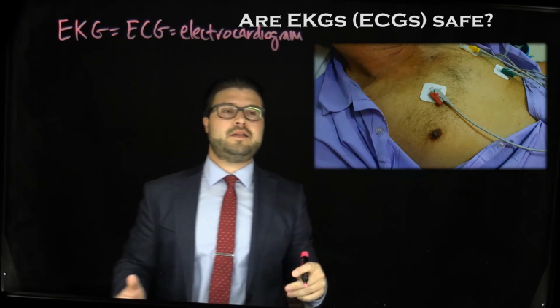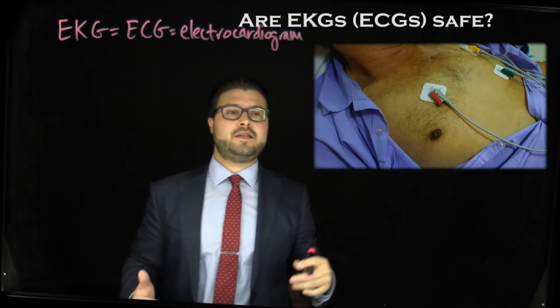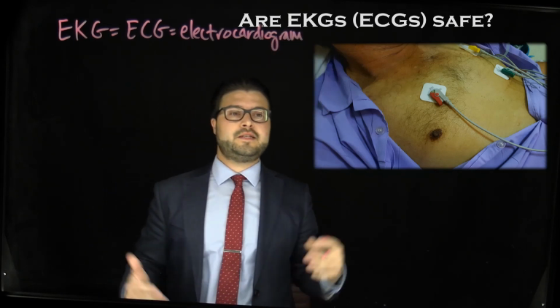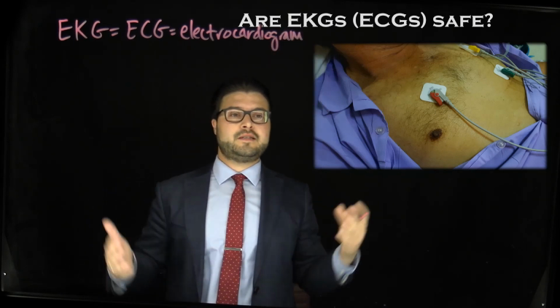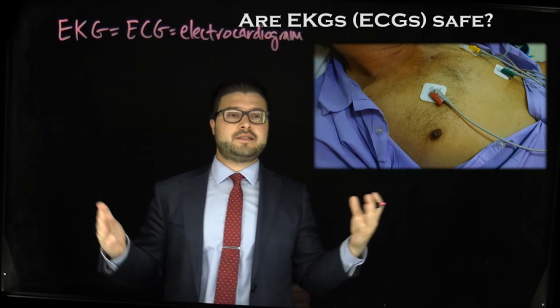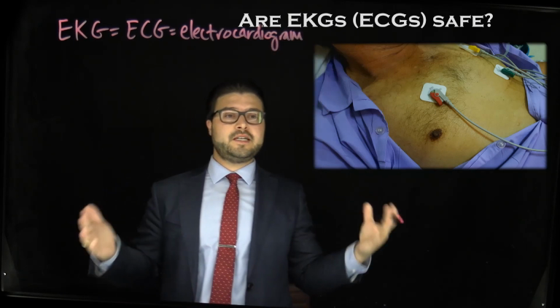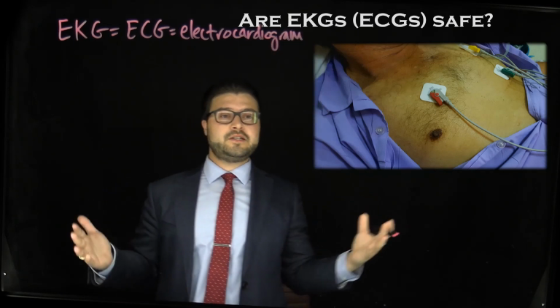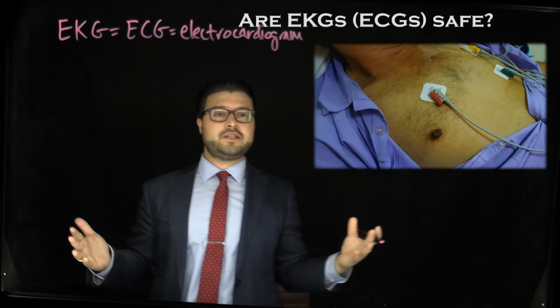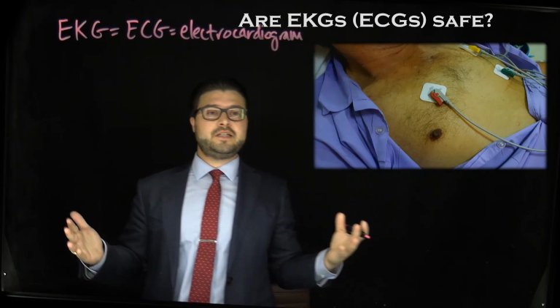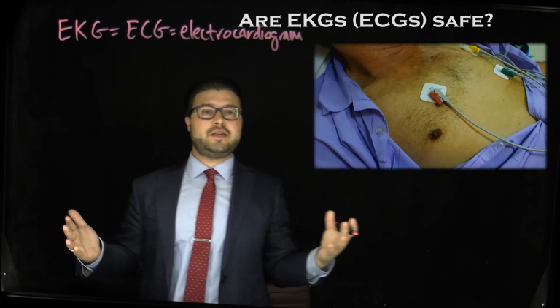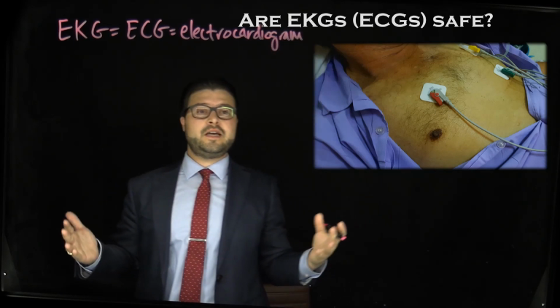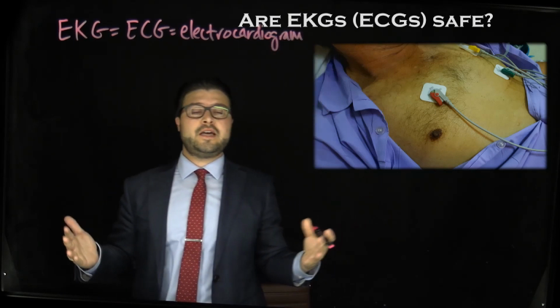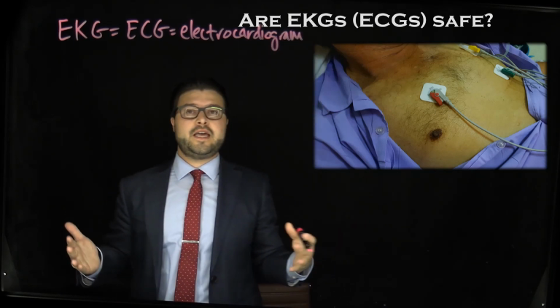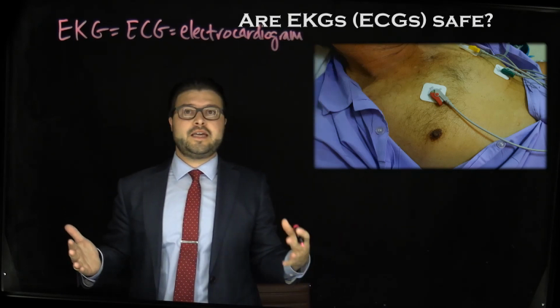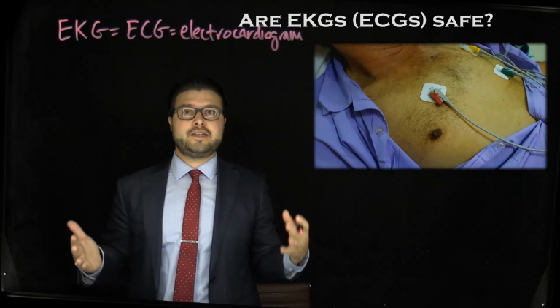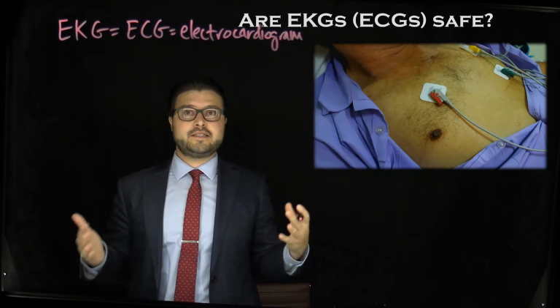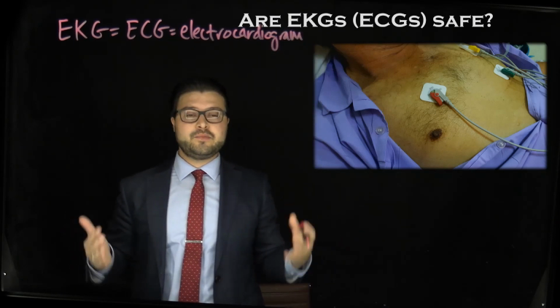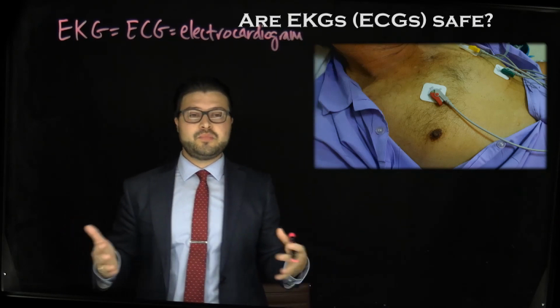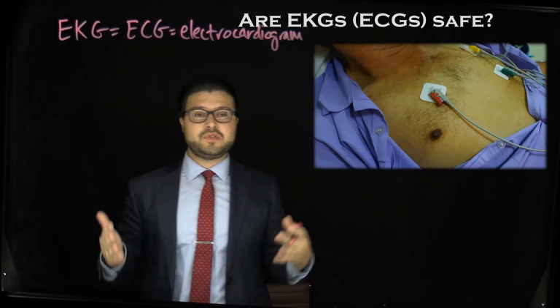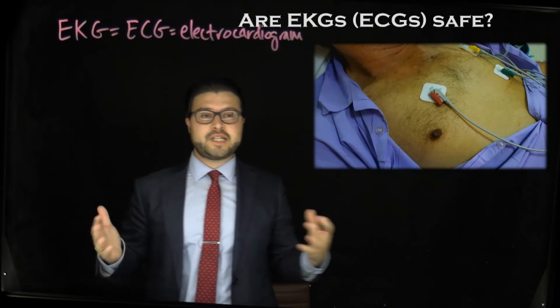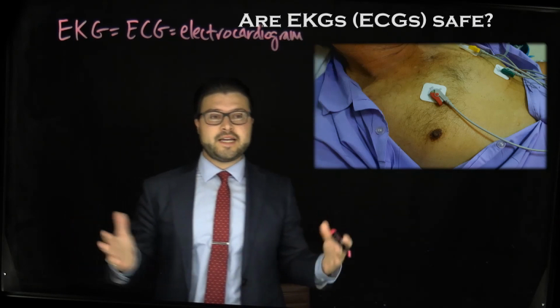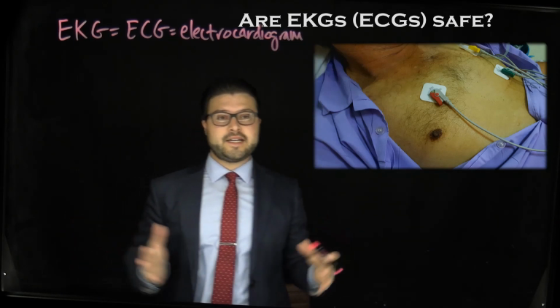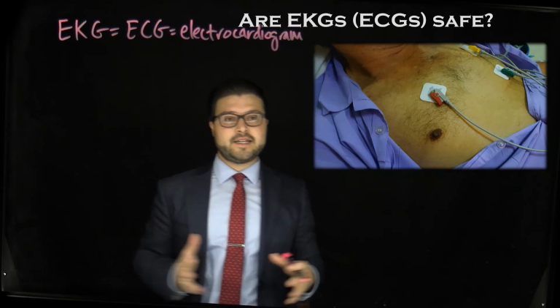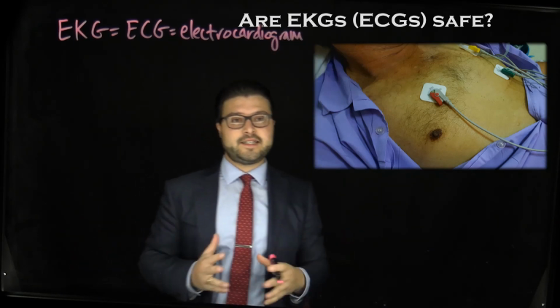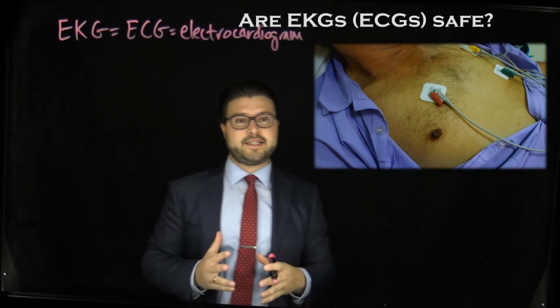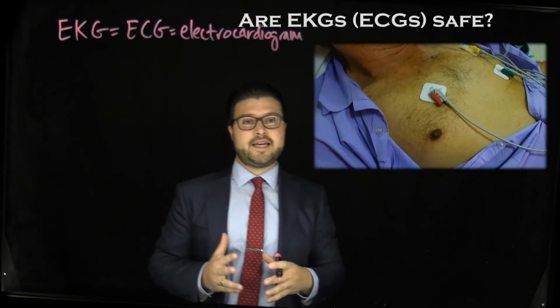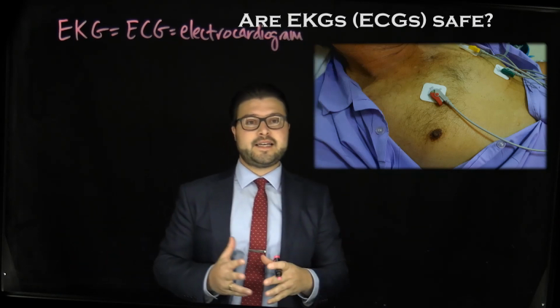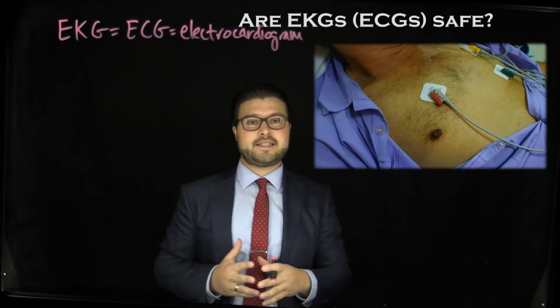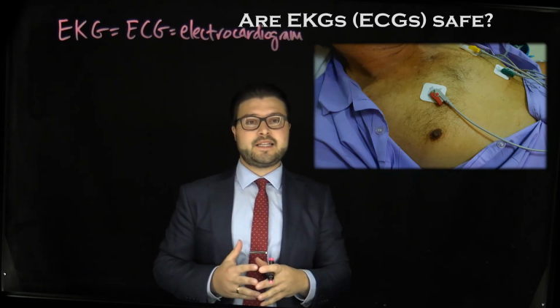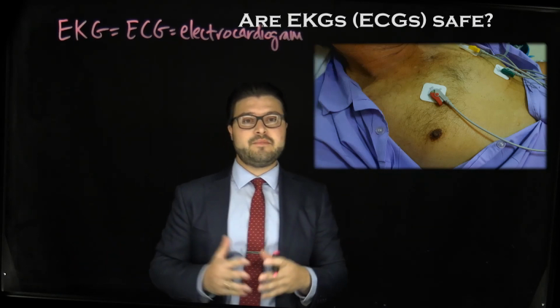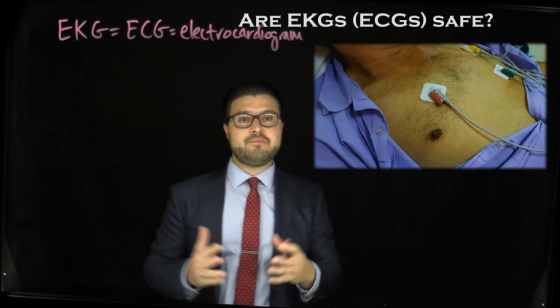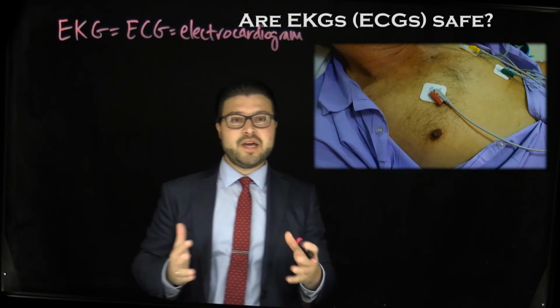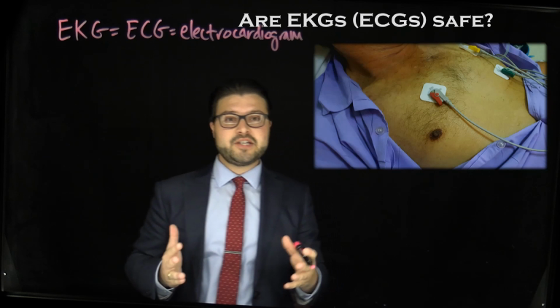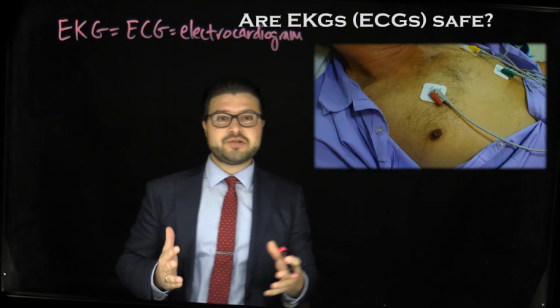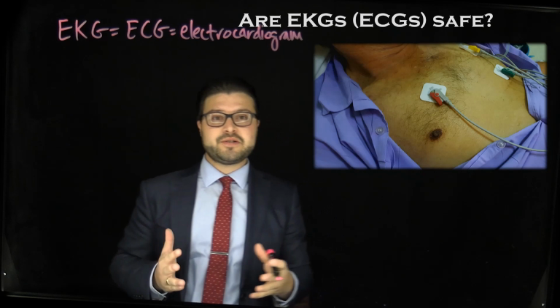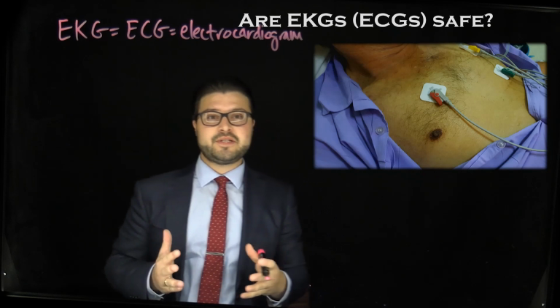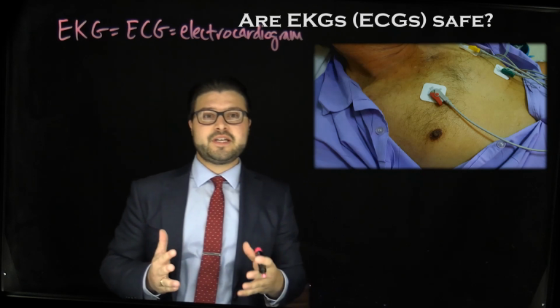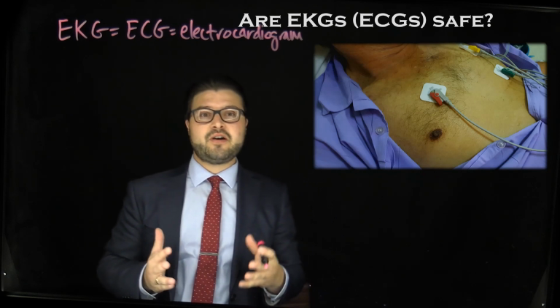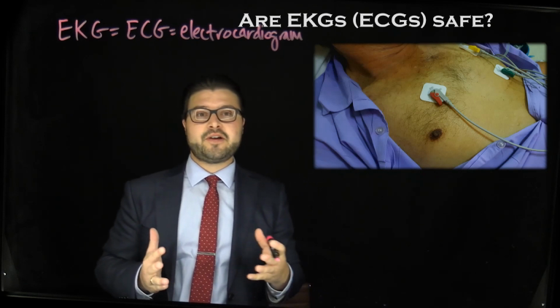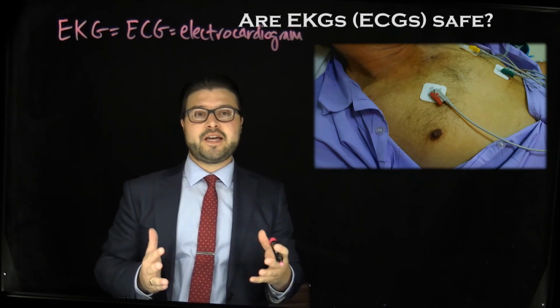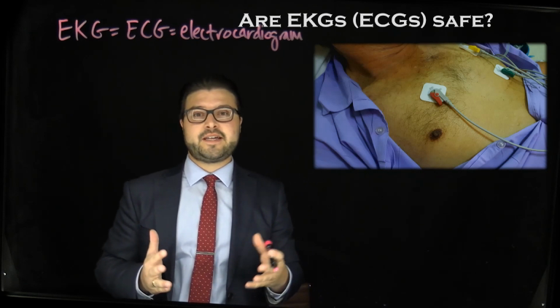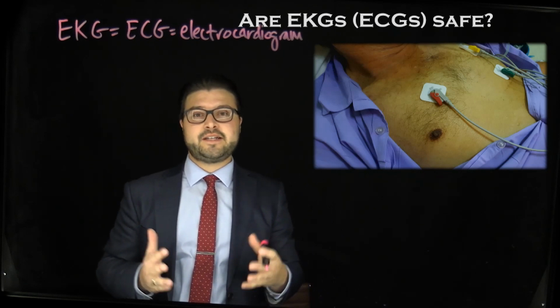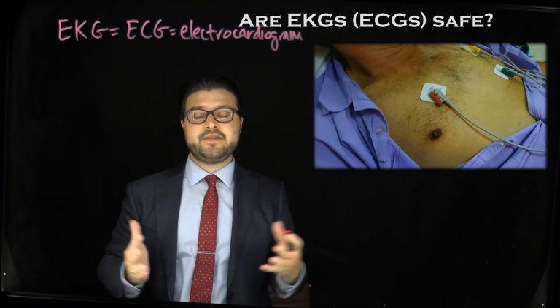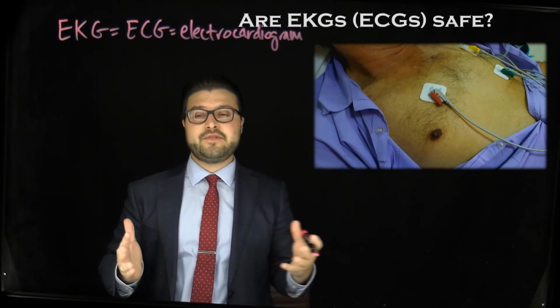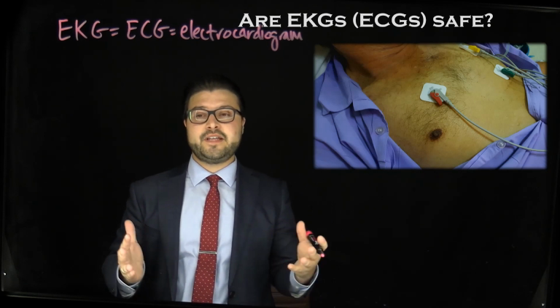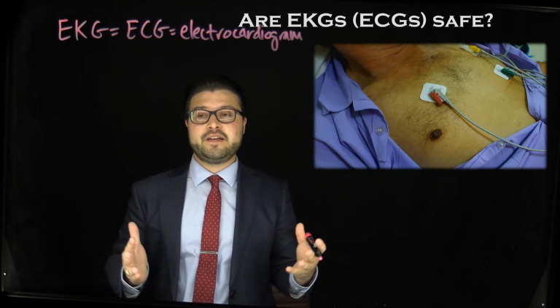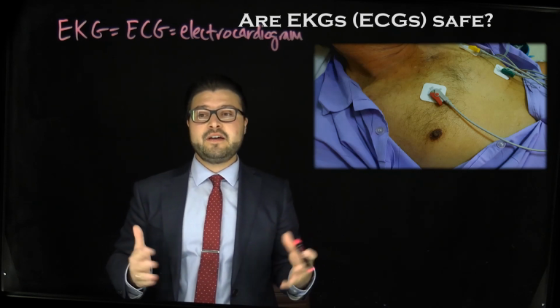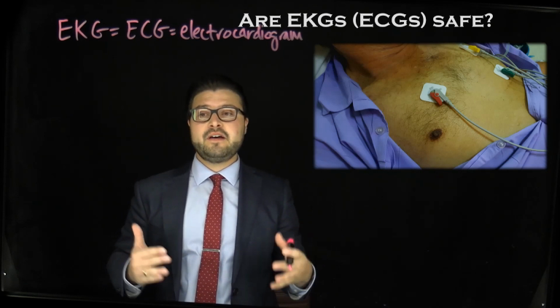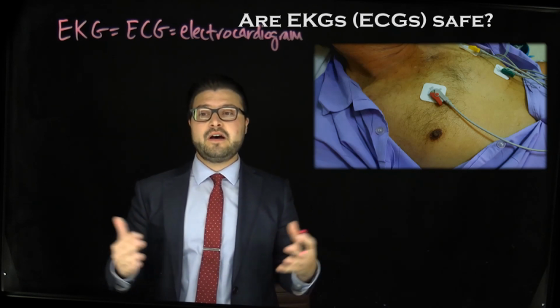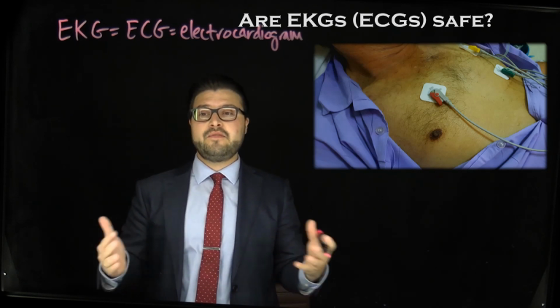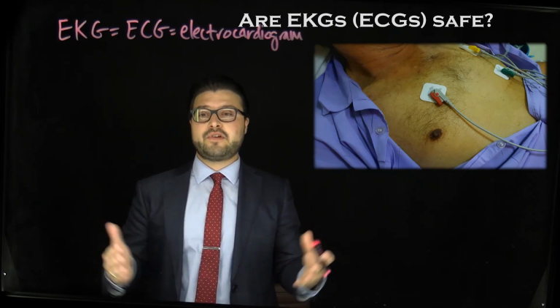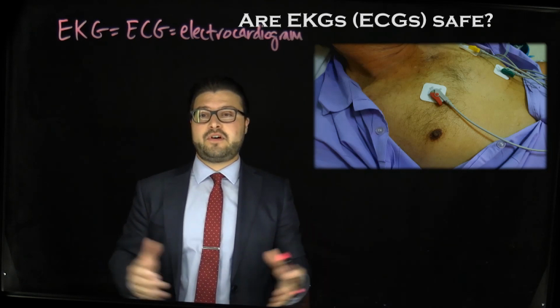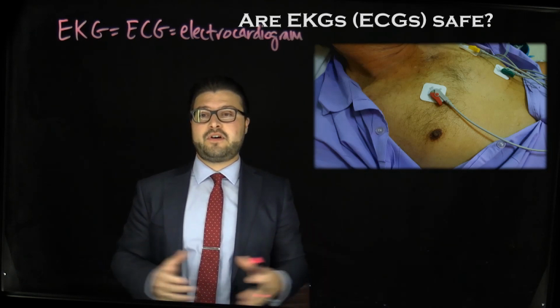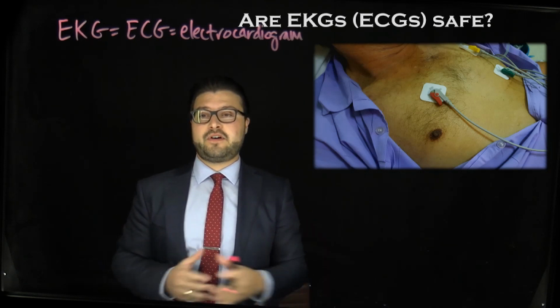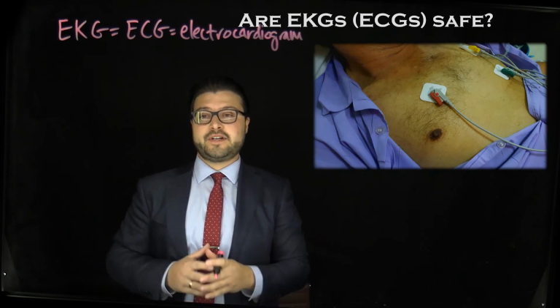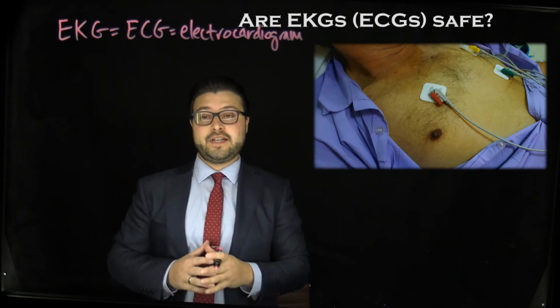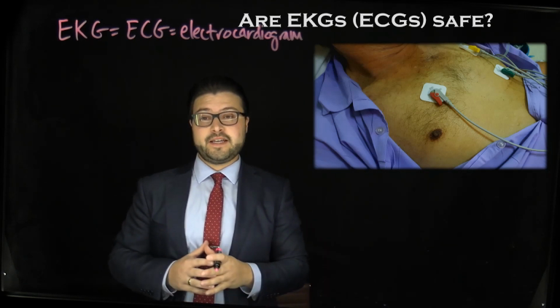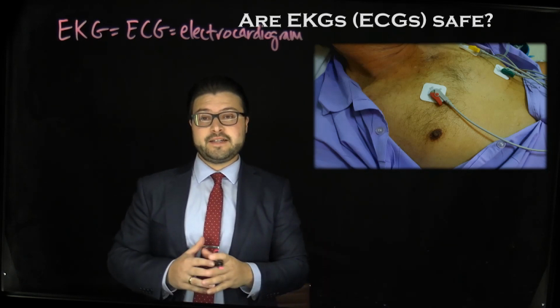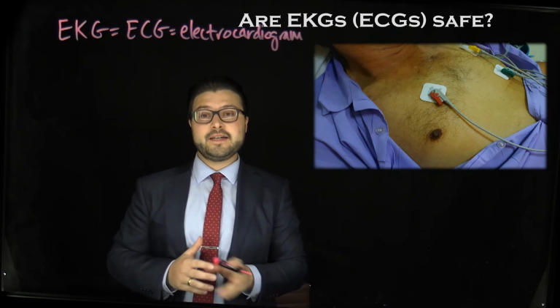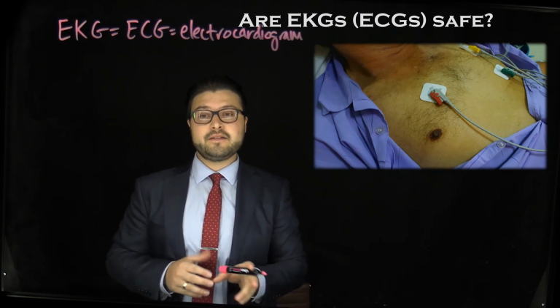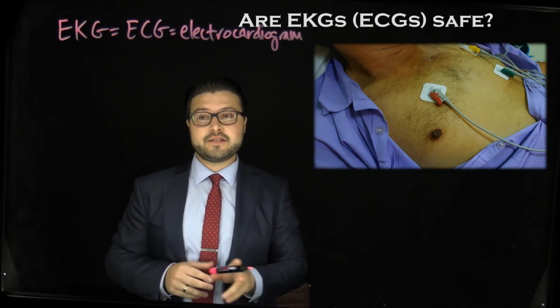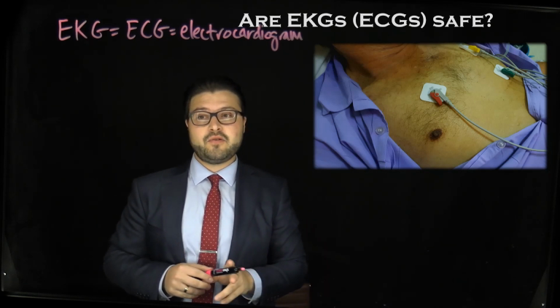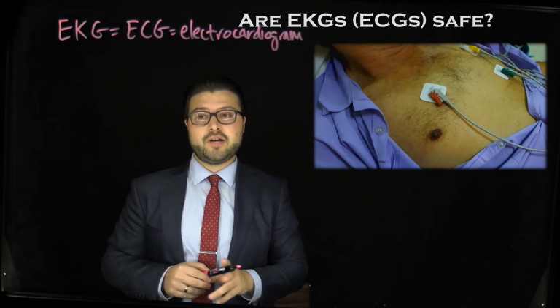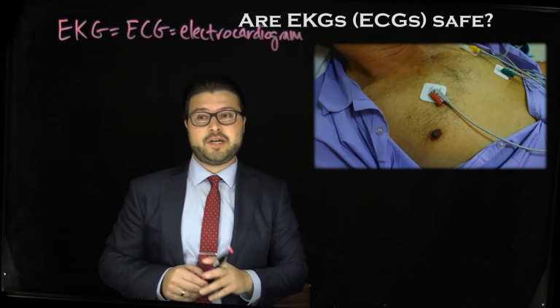An EKG is essentially a simple diagnostic test that measures the cardiac activity of your heart, and it can tell us quite a bit.